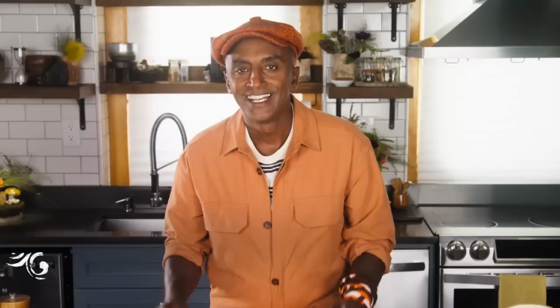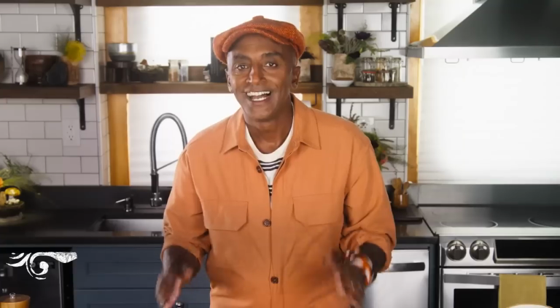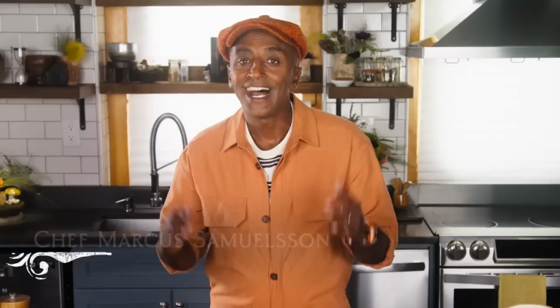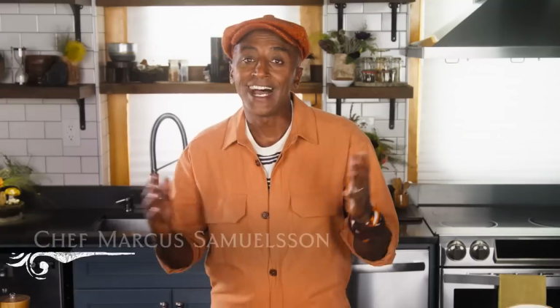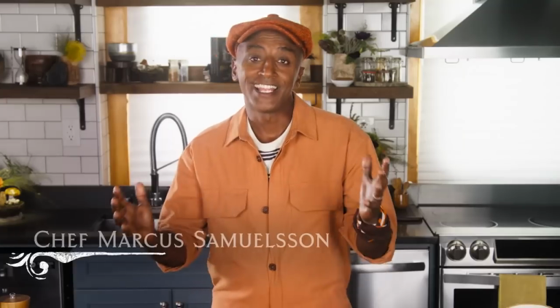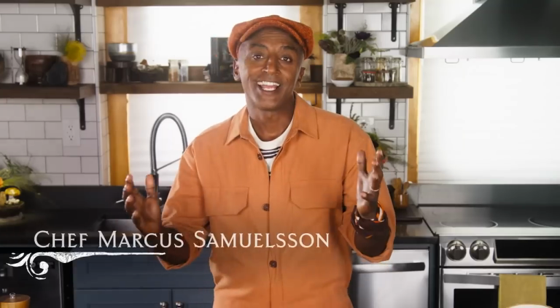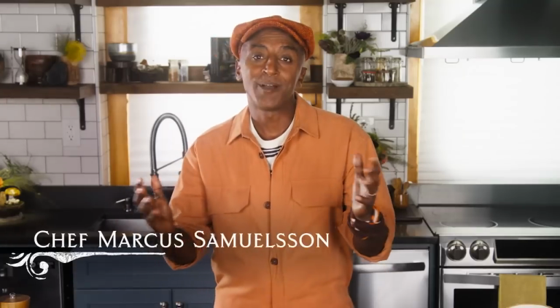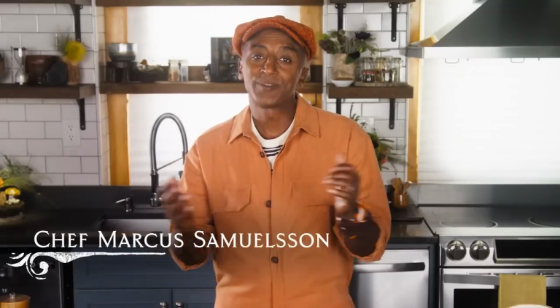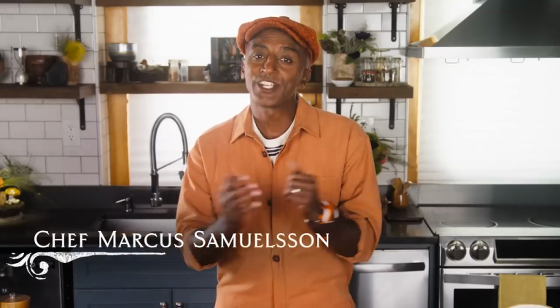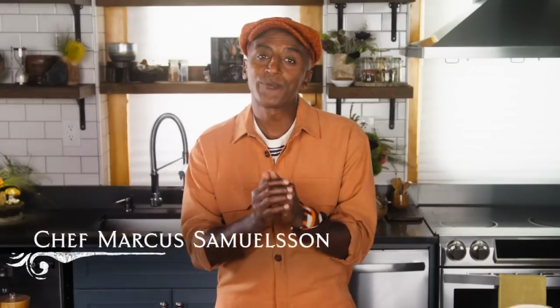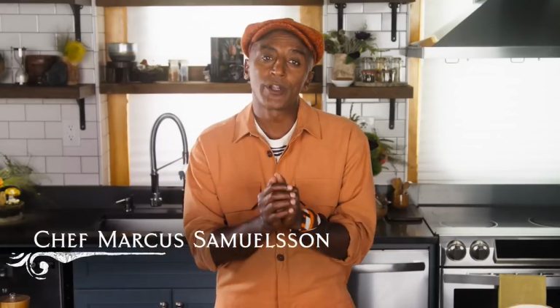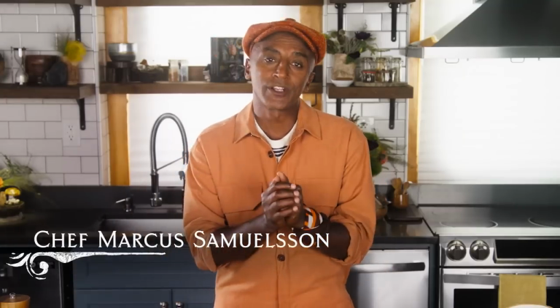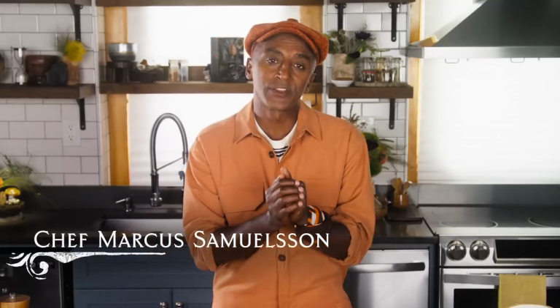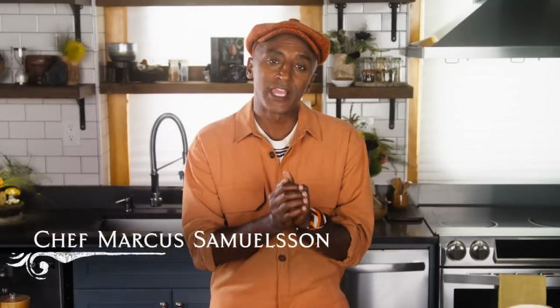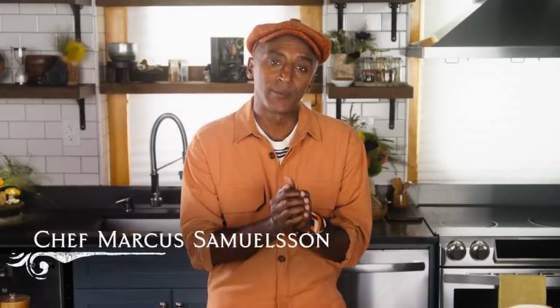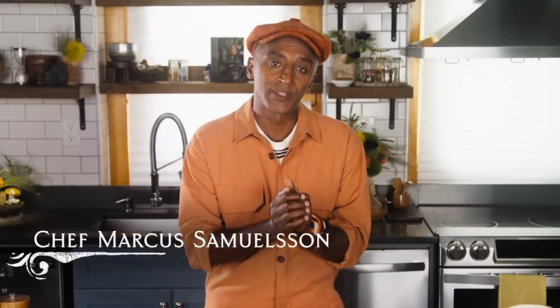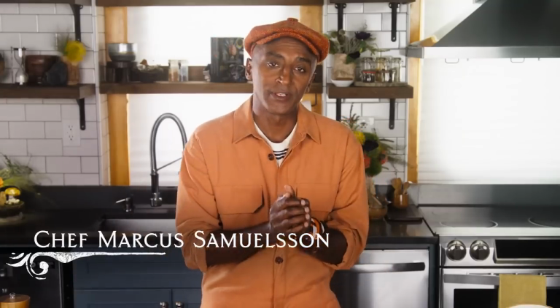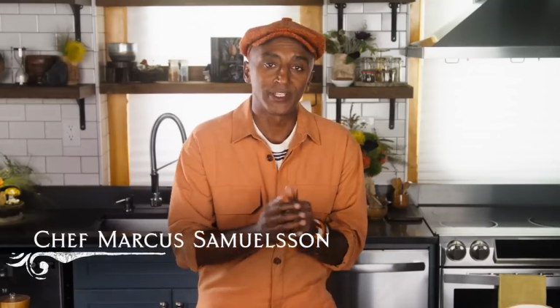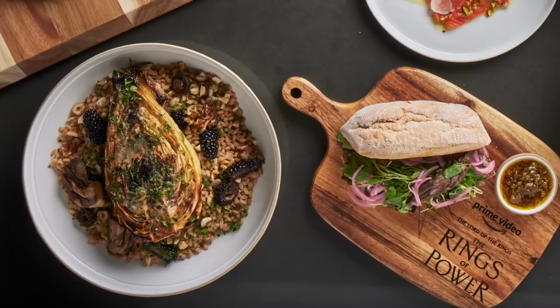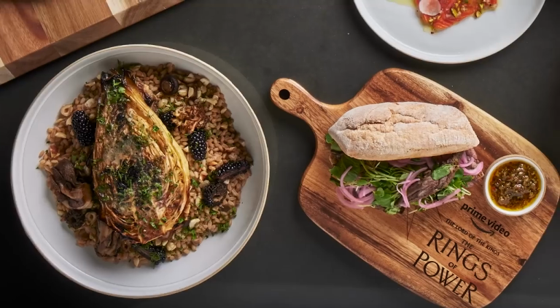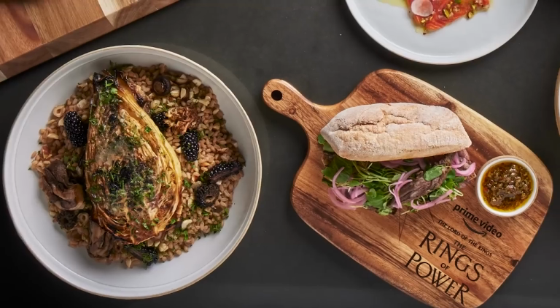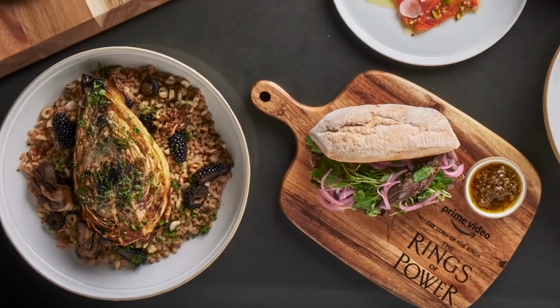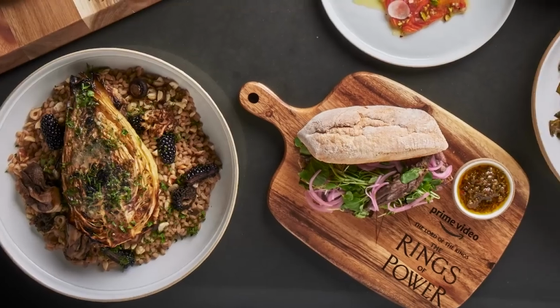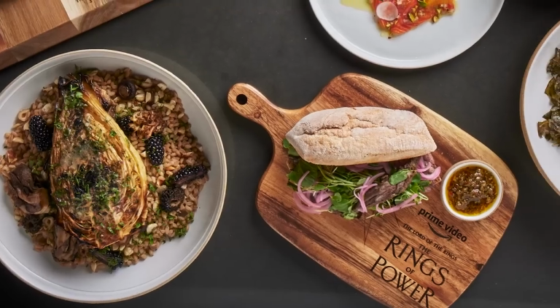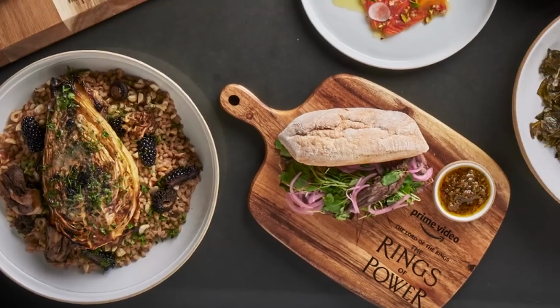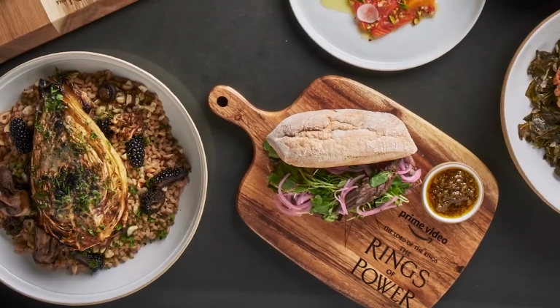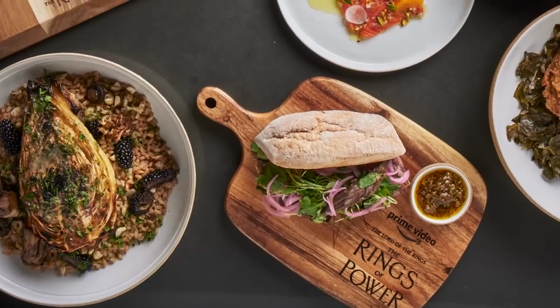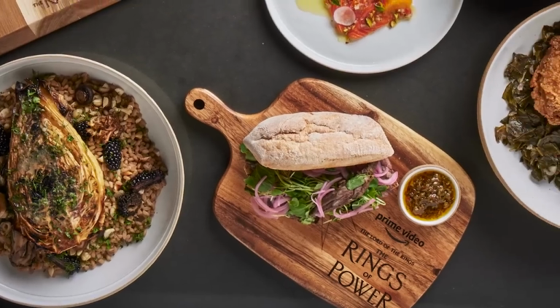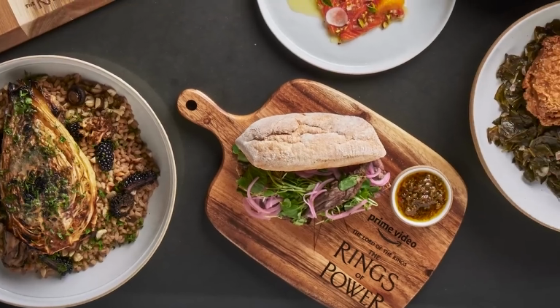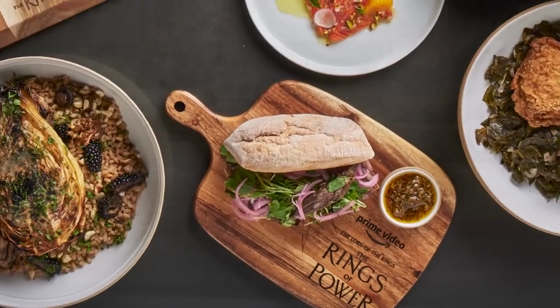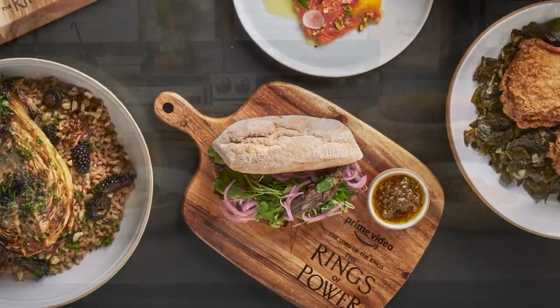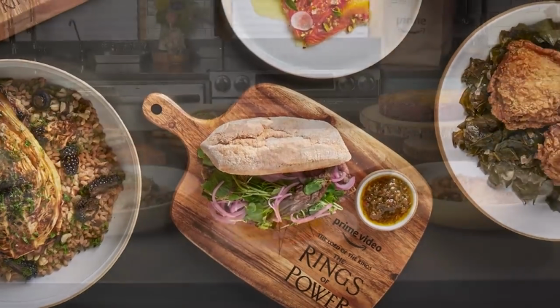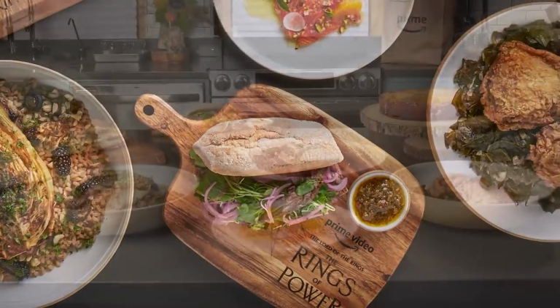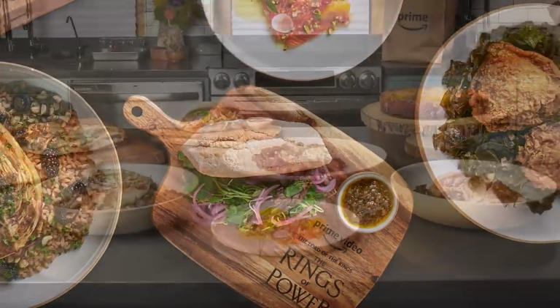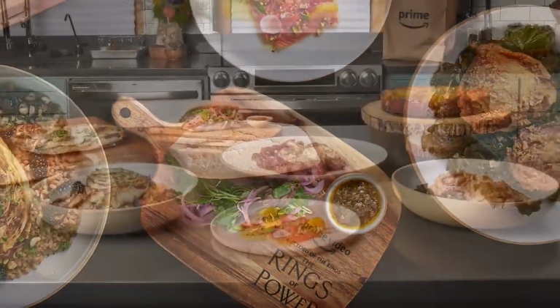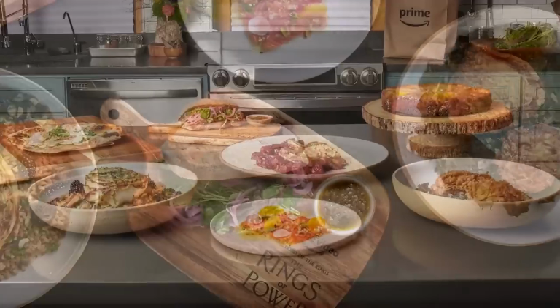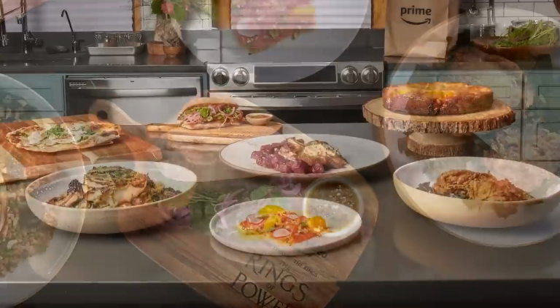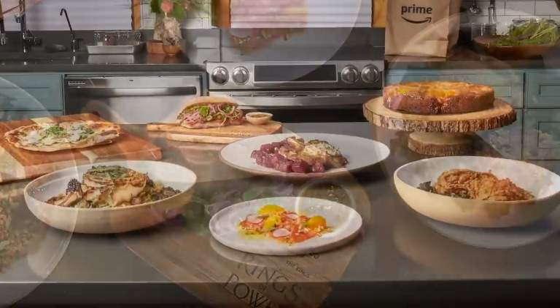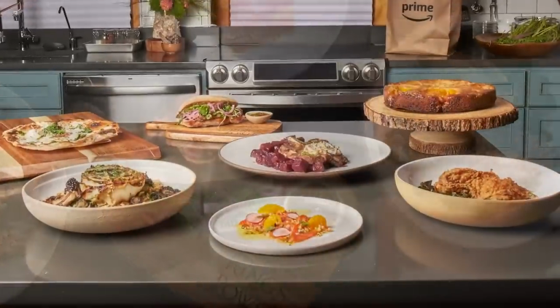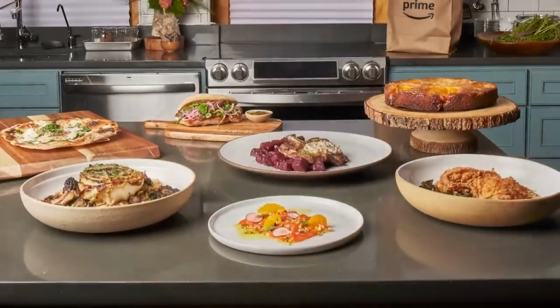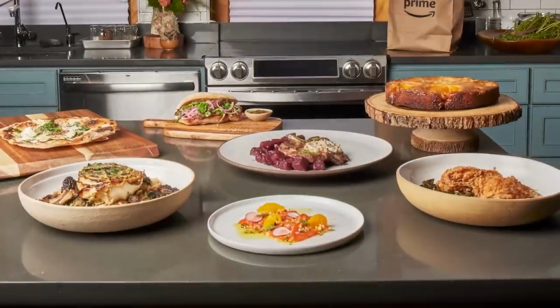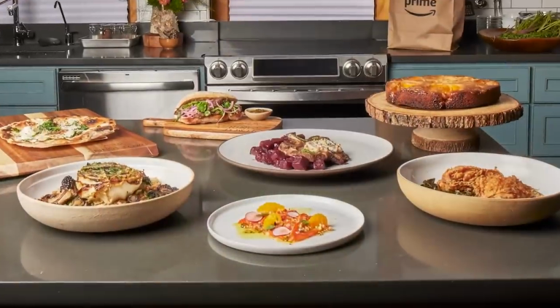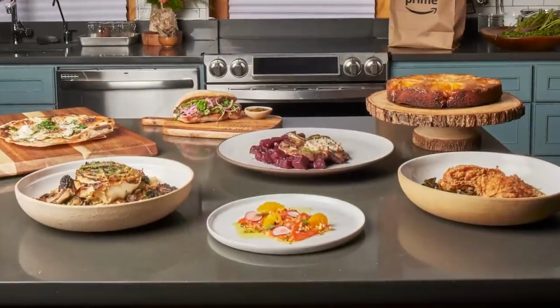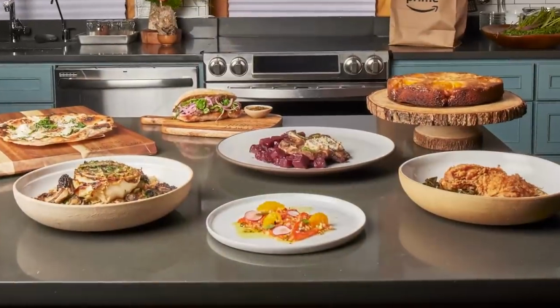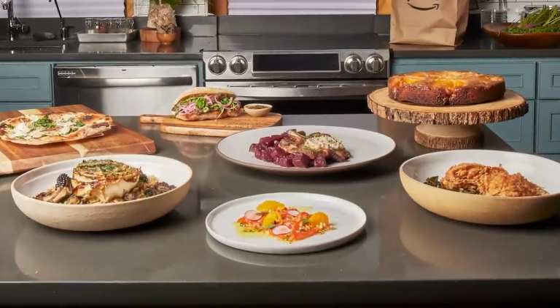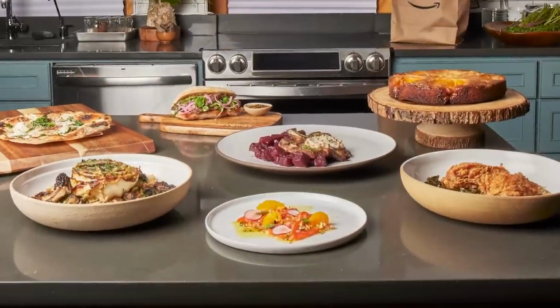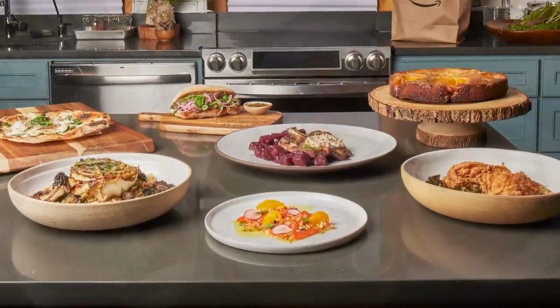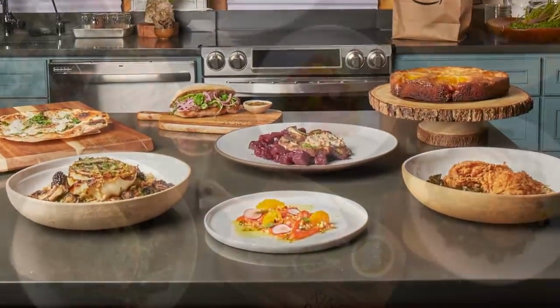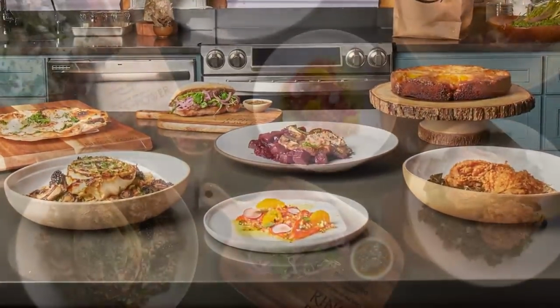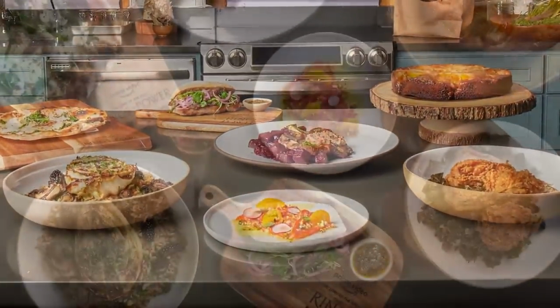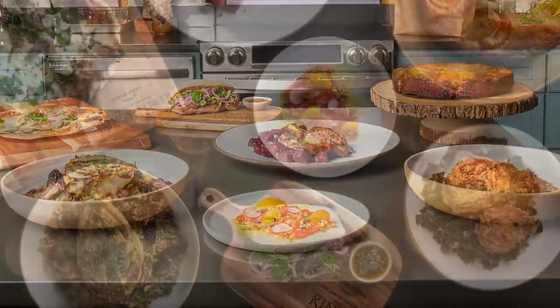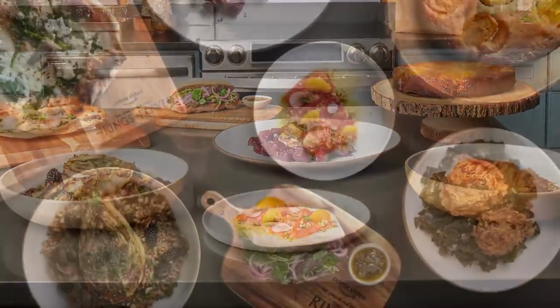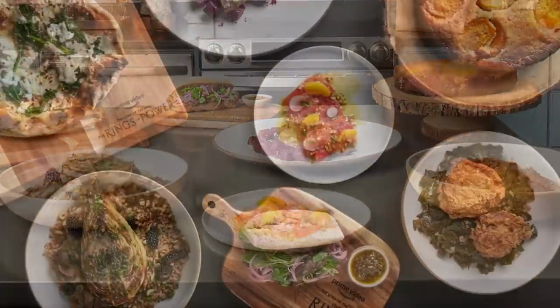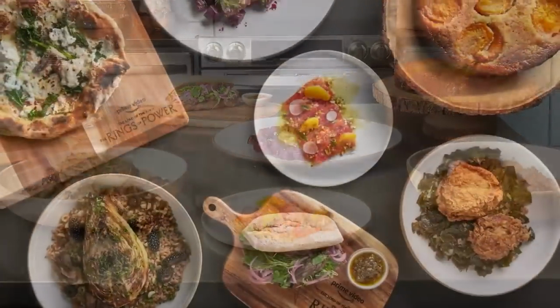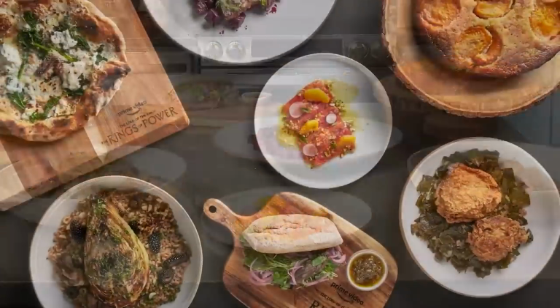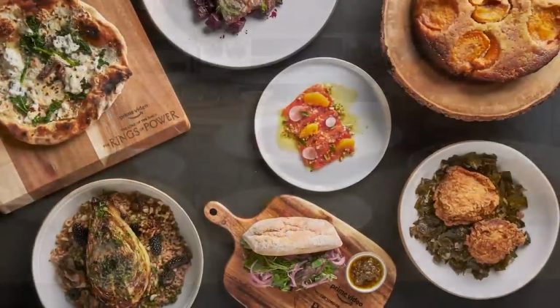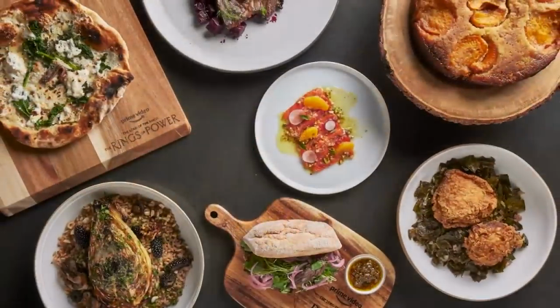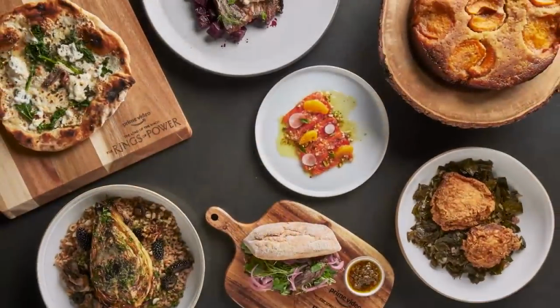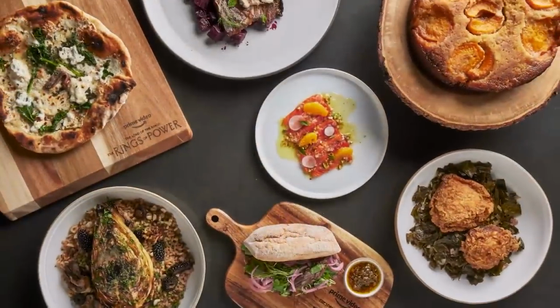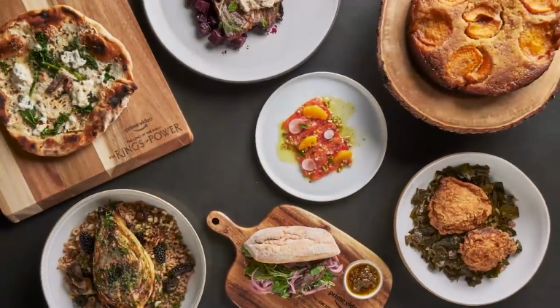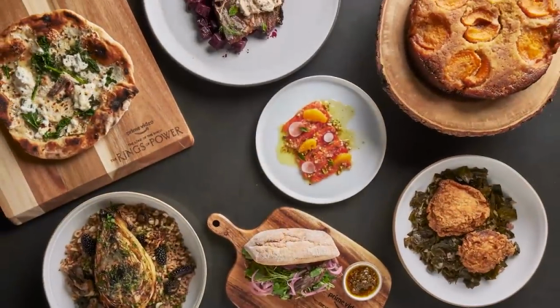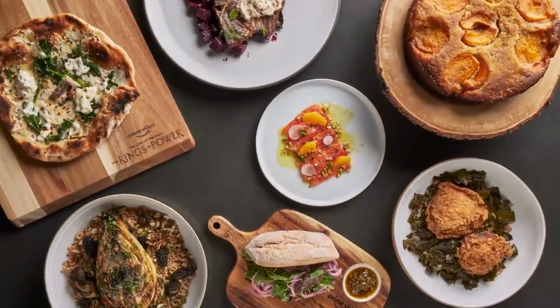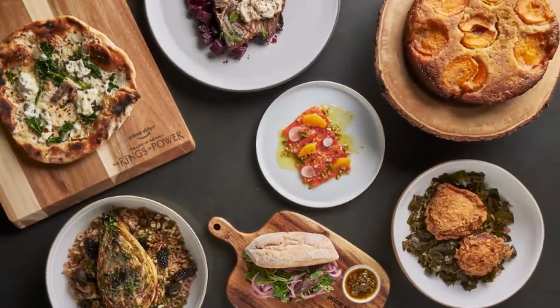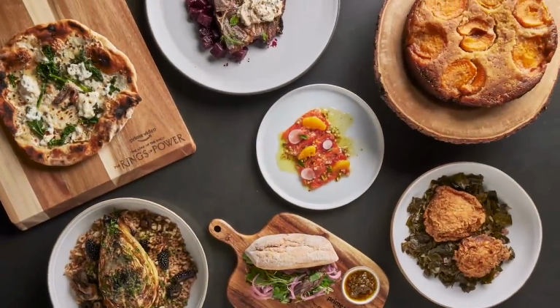Hi, I'm Chef Marcus Sanderson. Join me as we prepare these delicious dishes that'll bring Middle Earth to life in your kitchen.